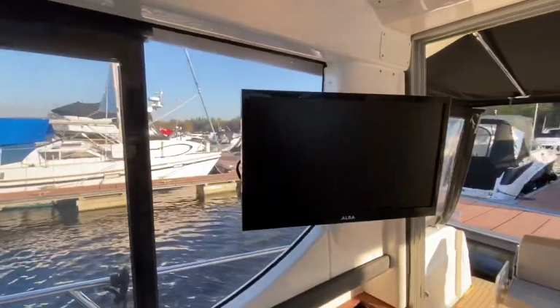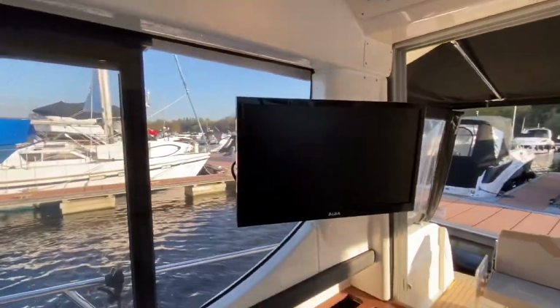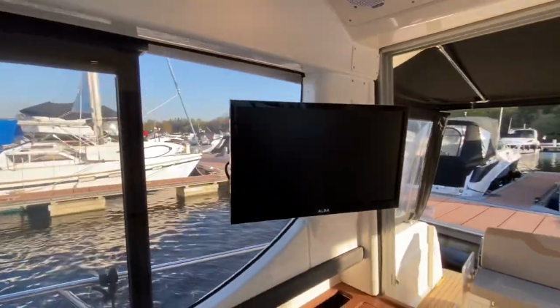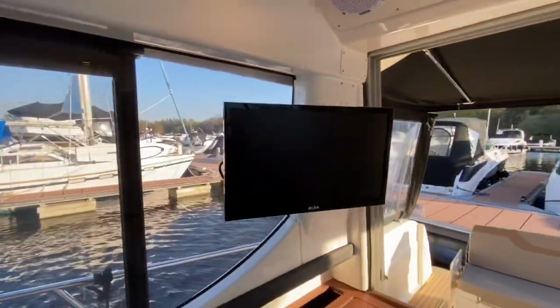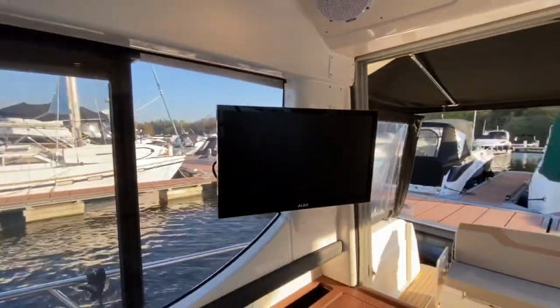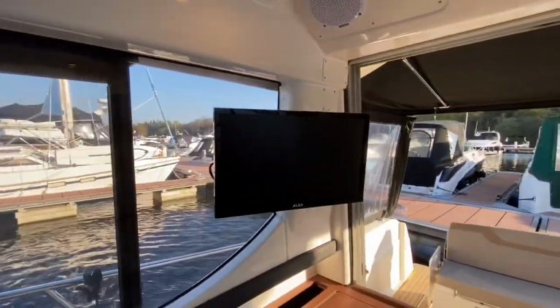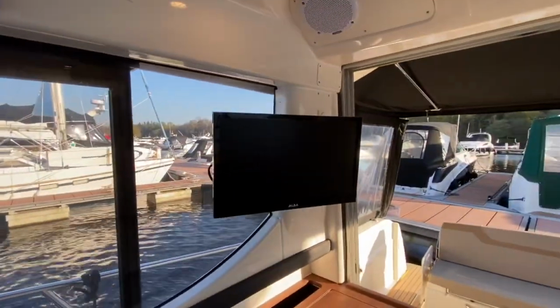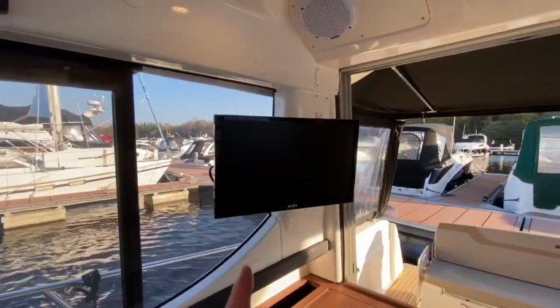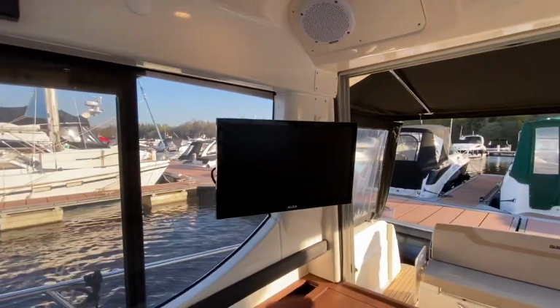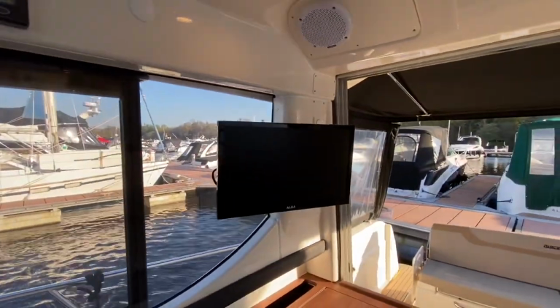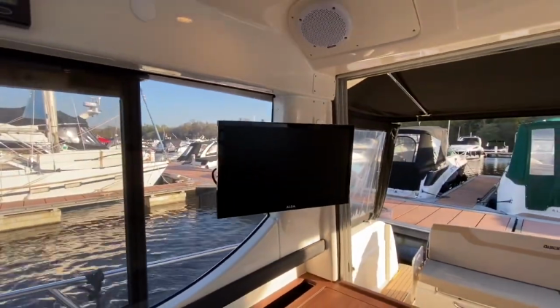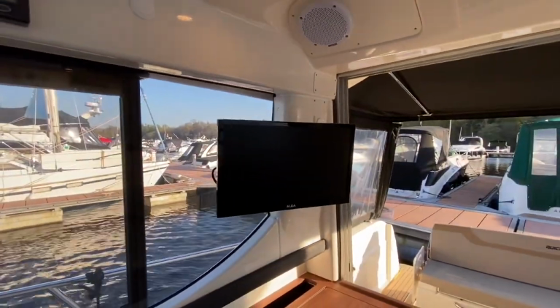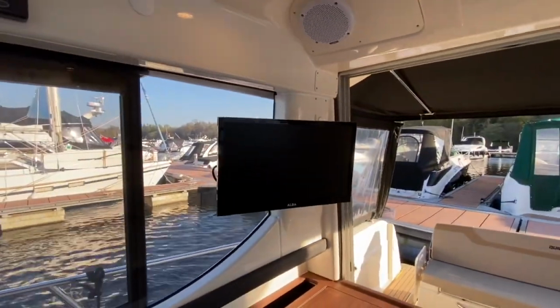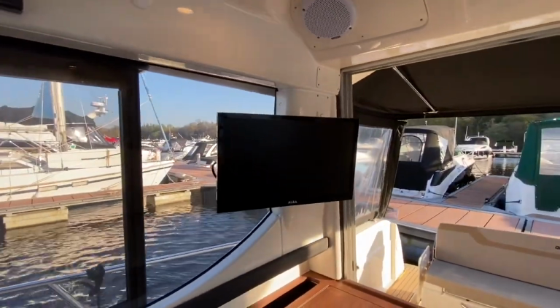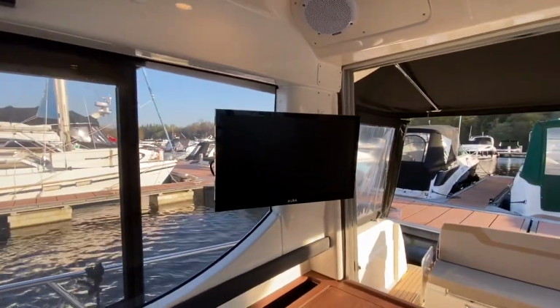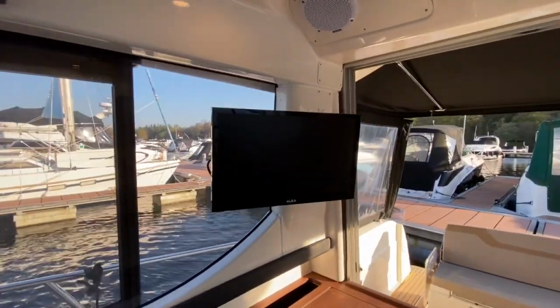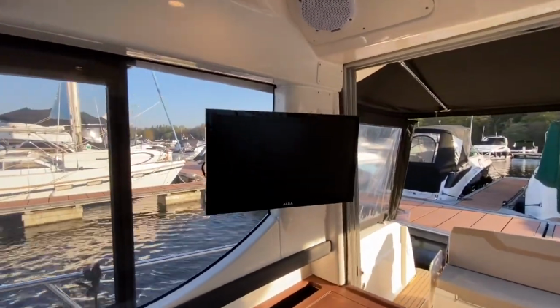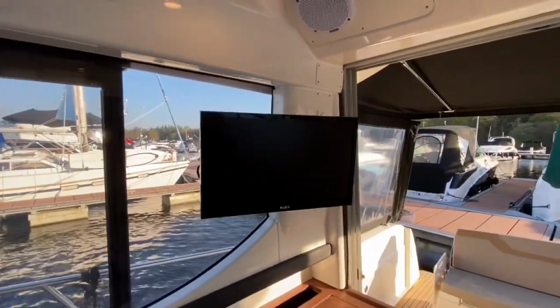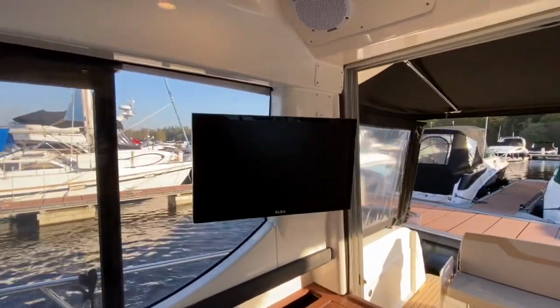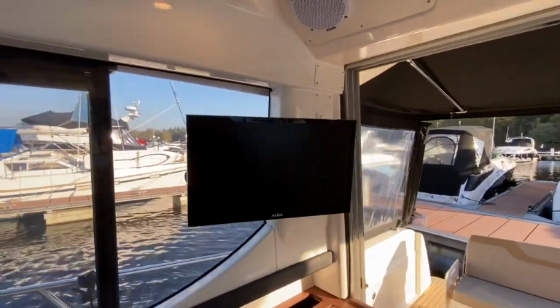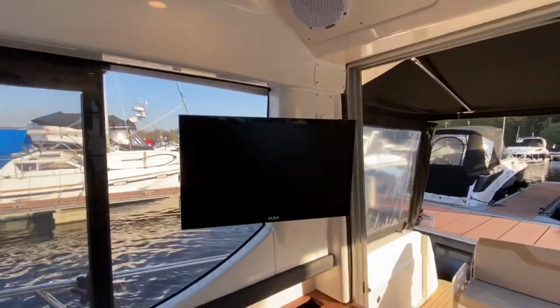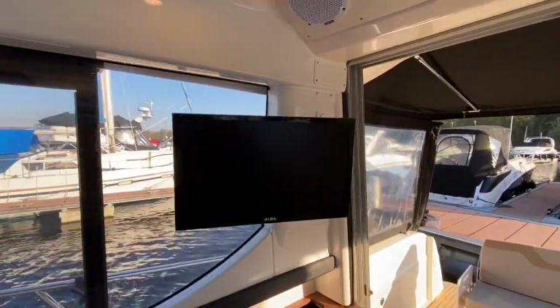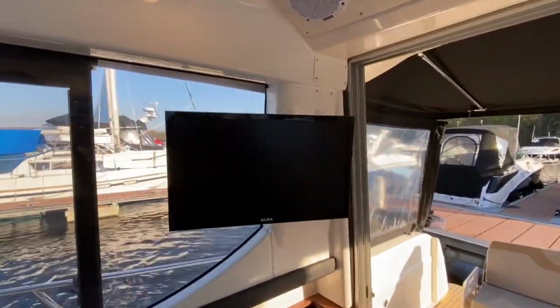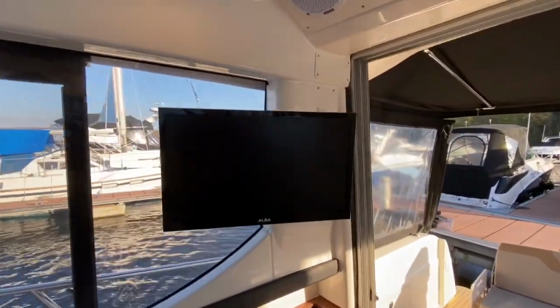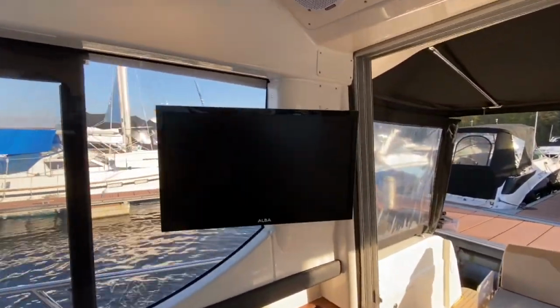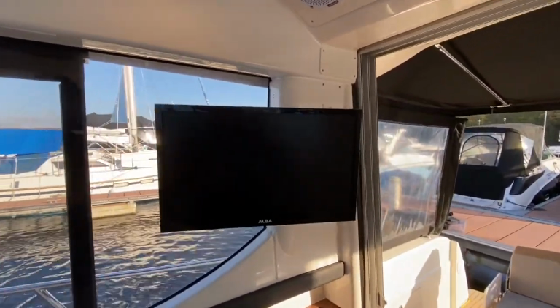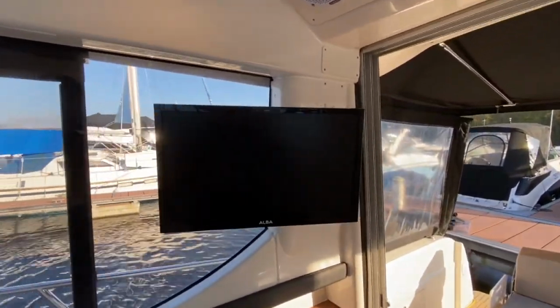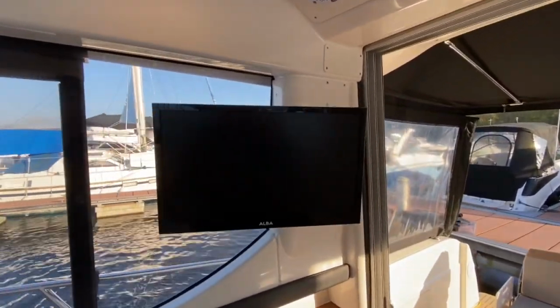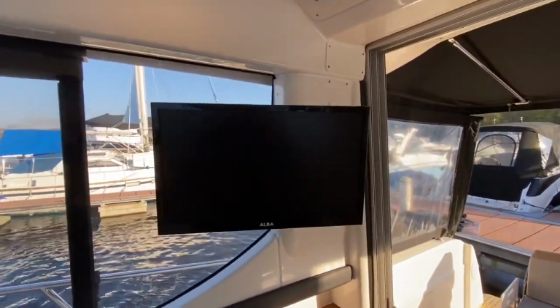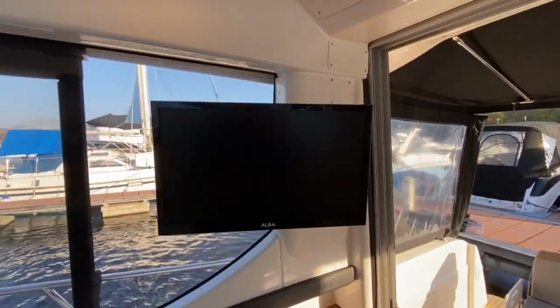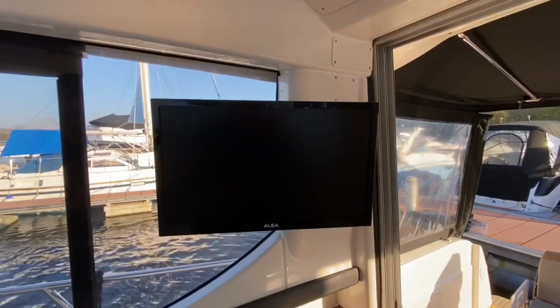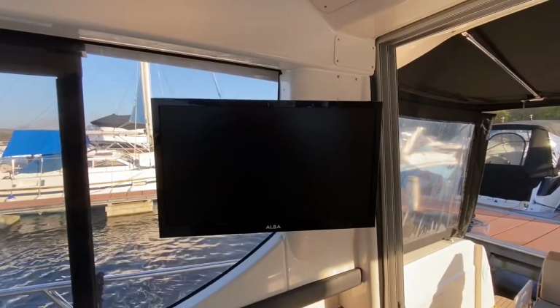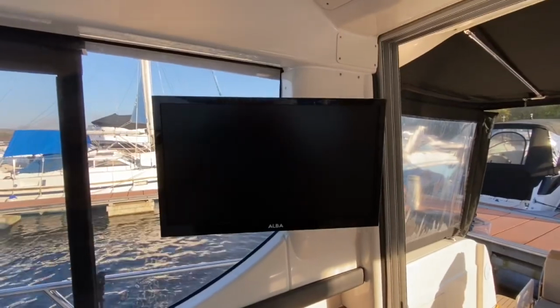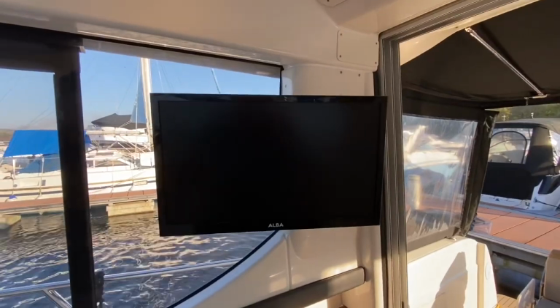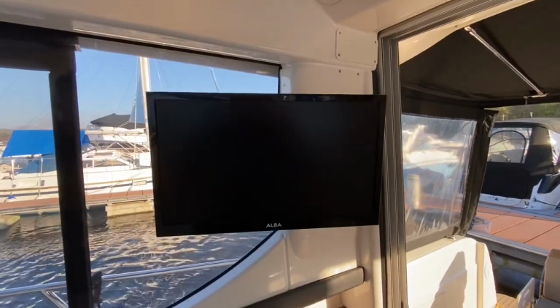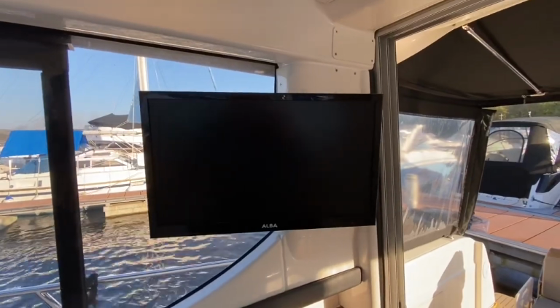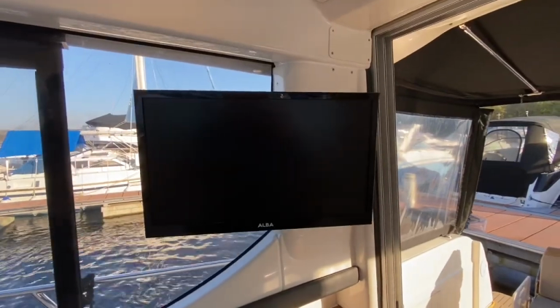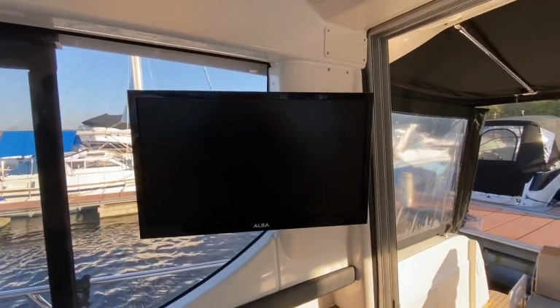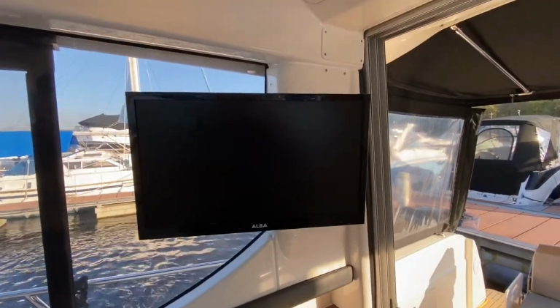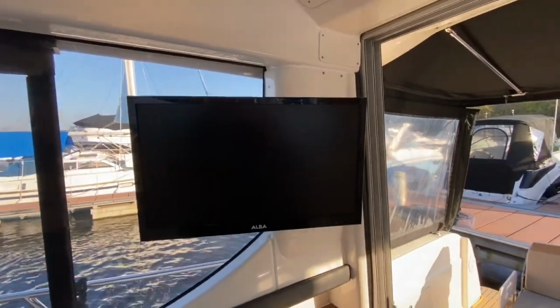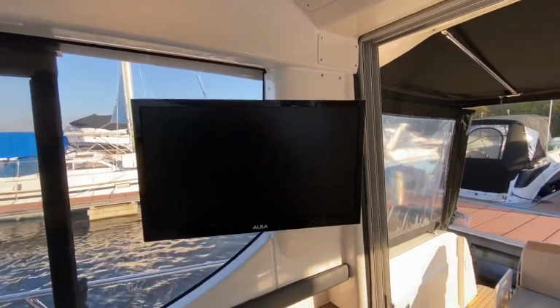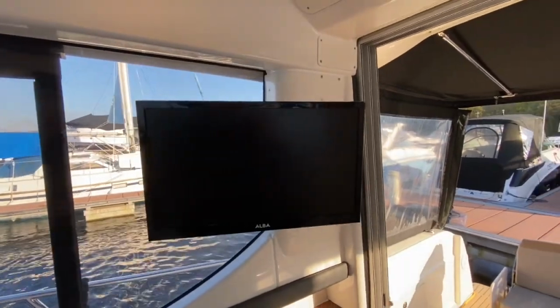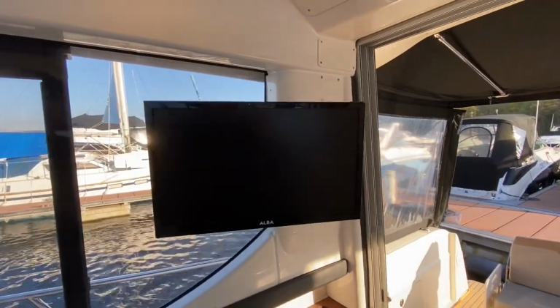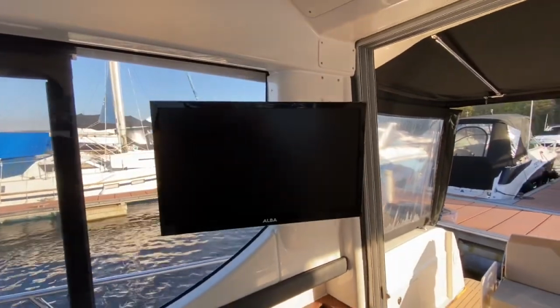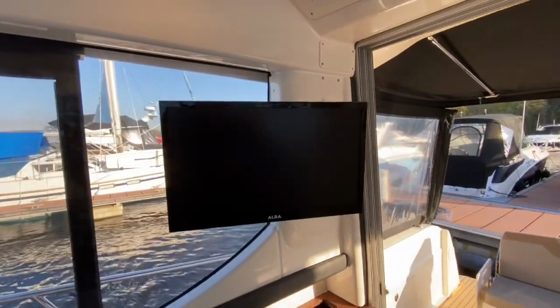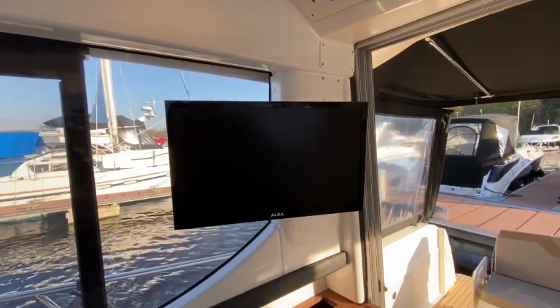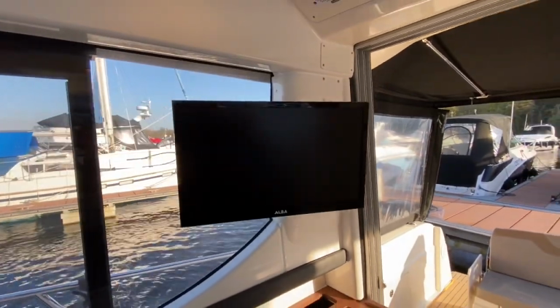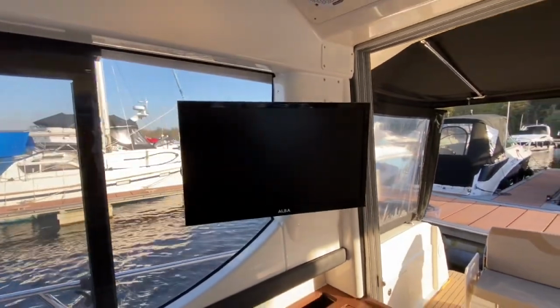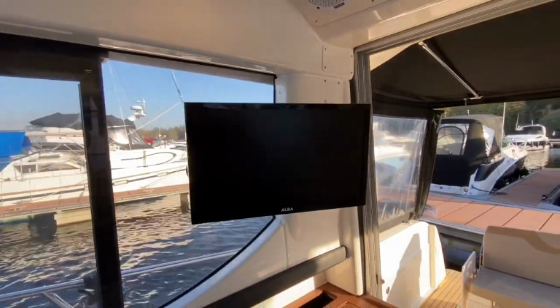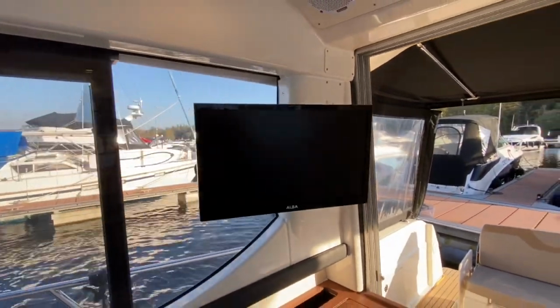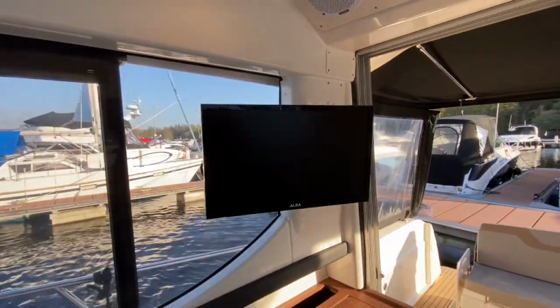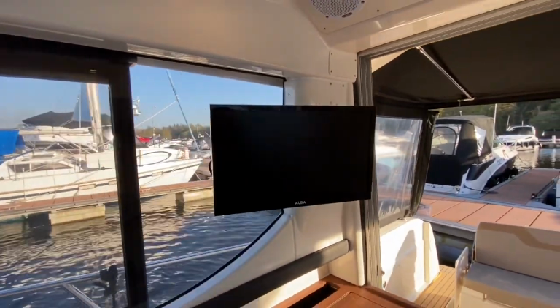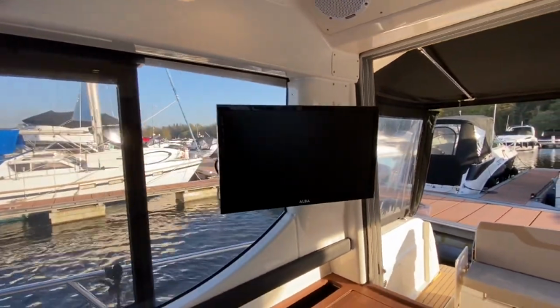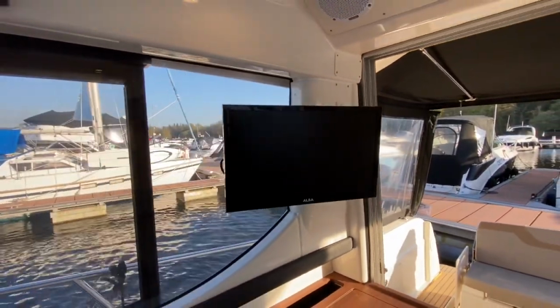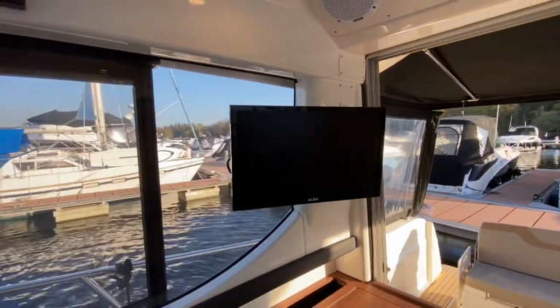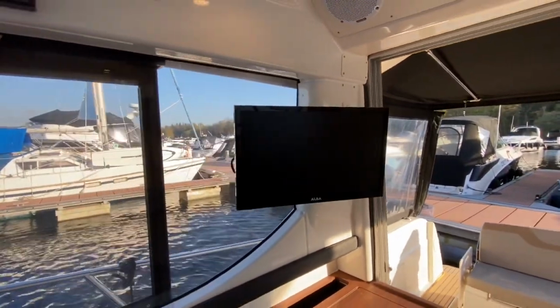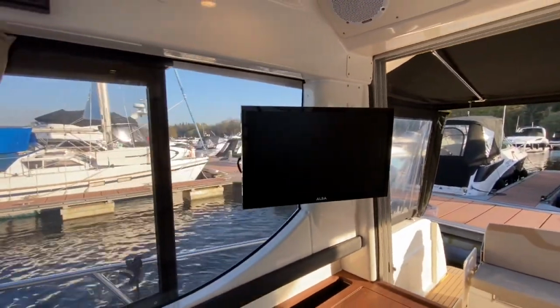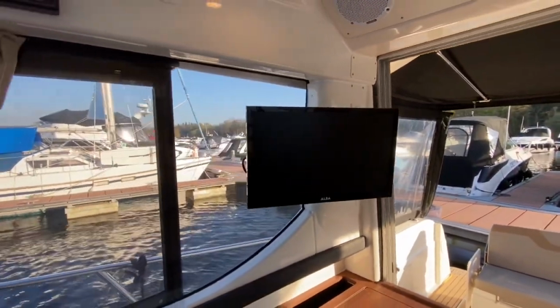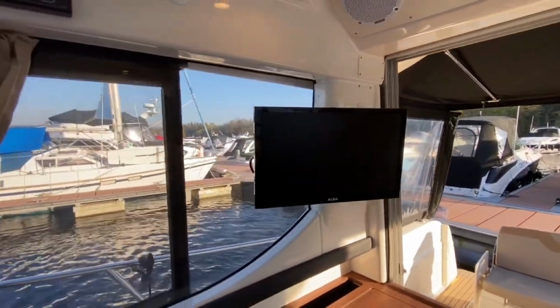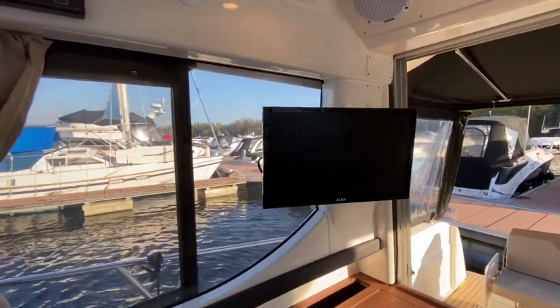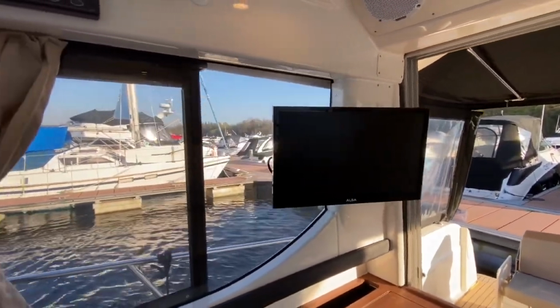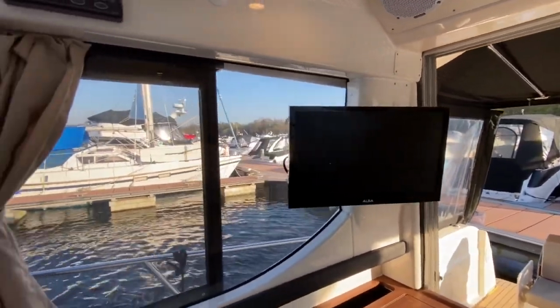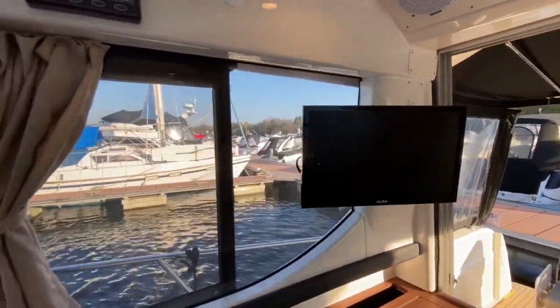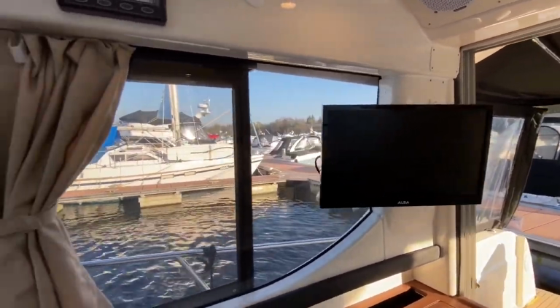You can get Sky Sports, Sky News, Sky TV, and satellite television when you're out on the water.